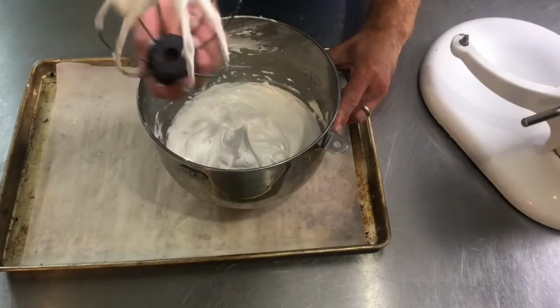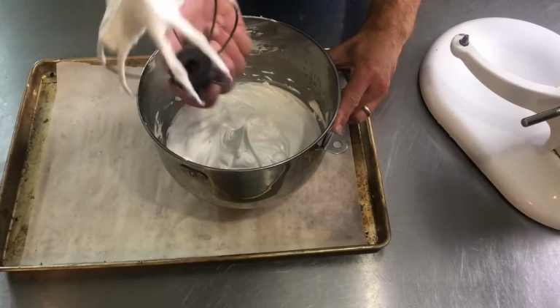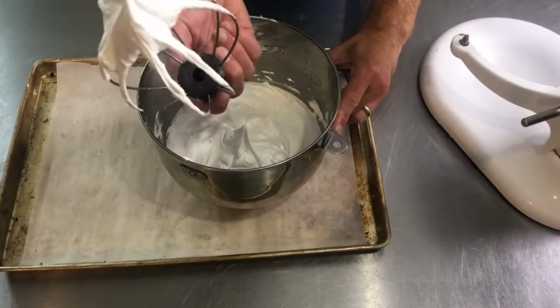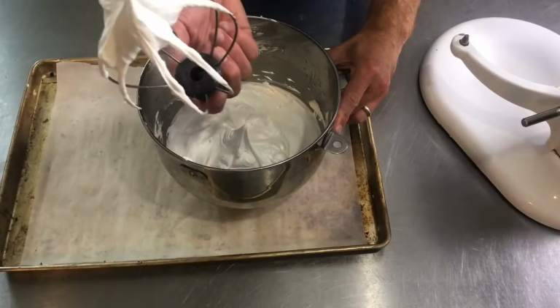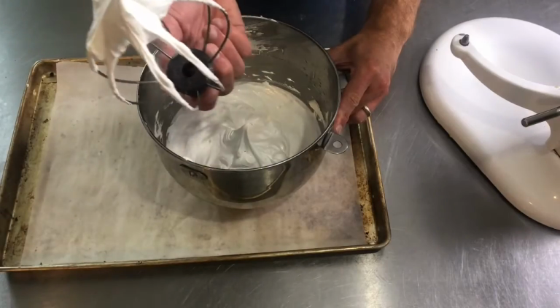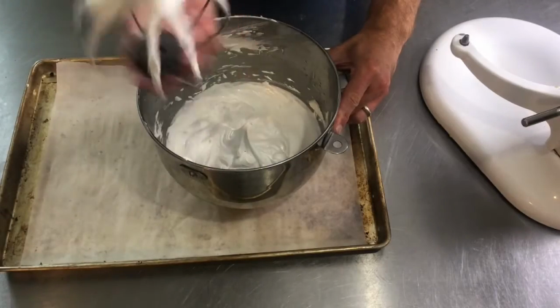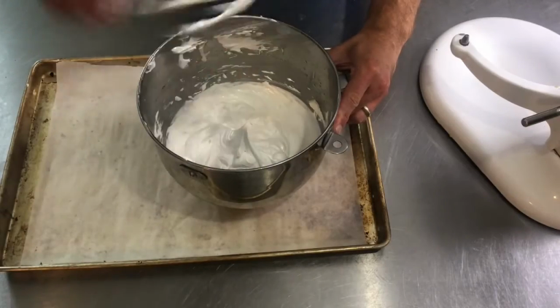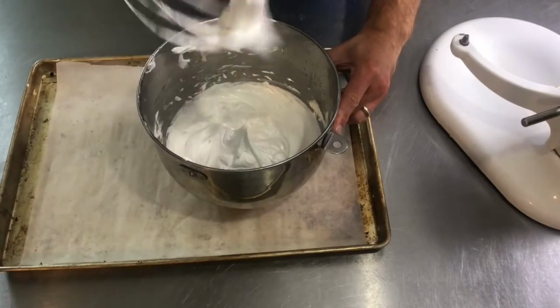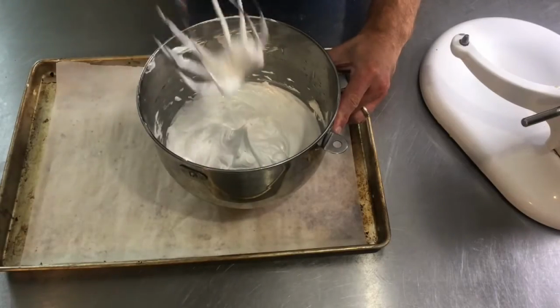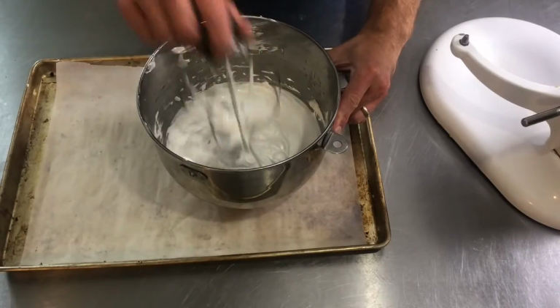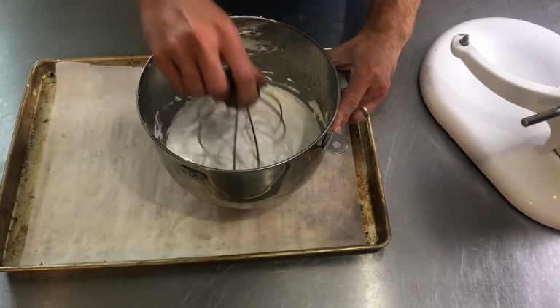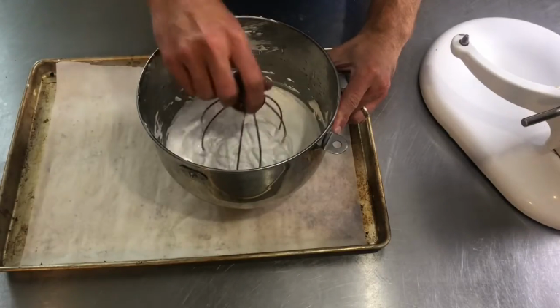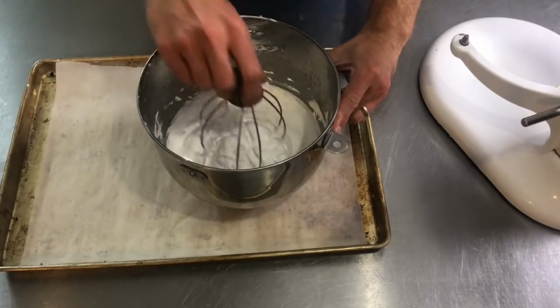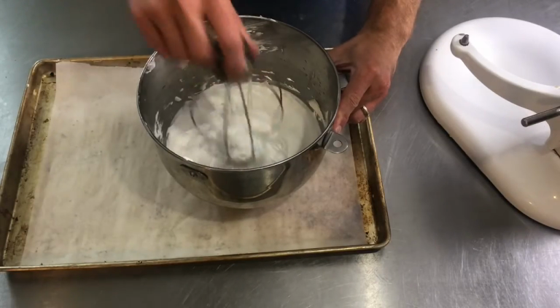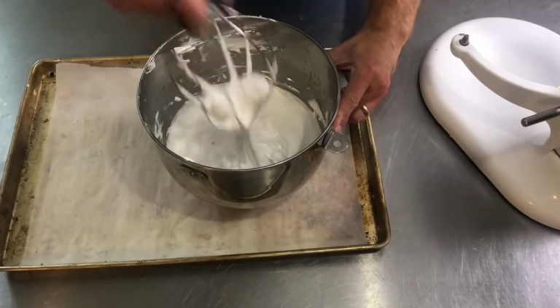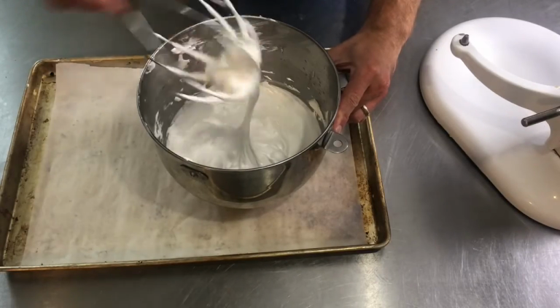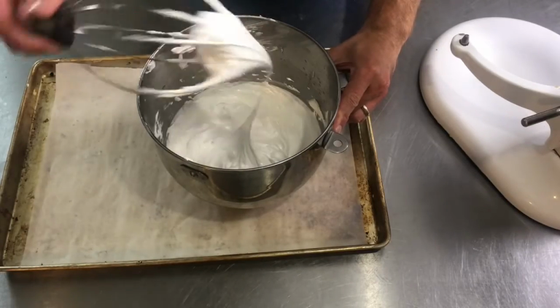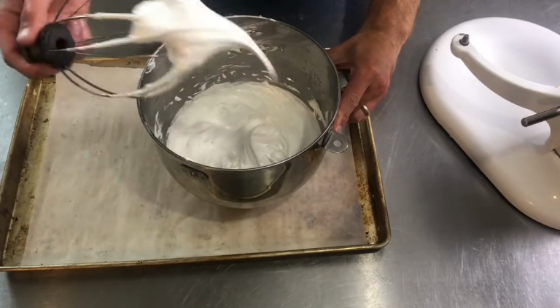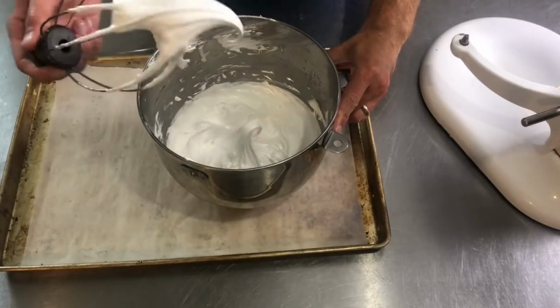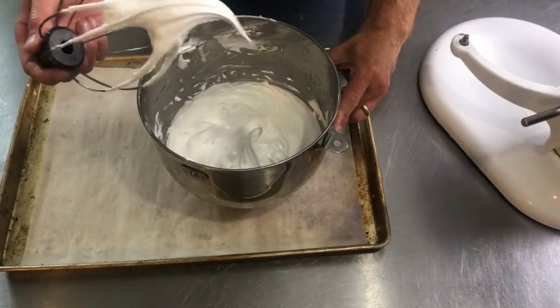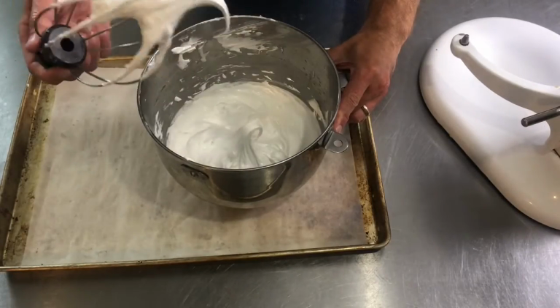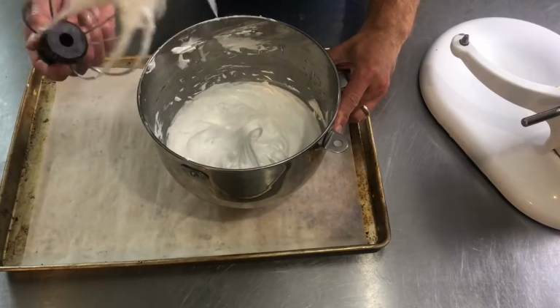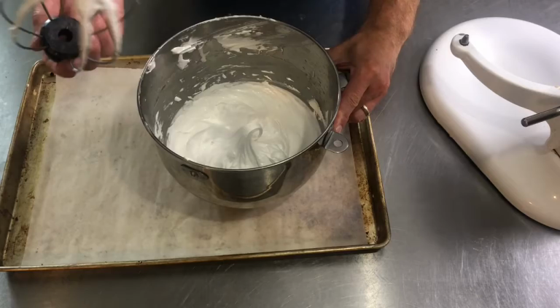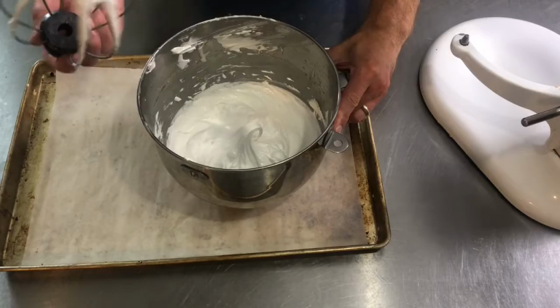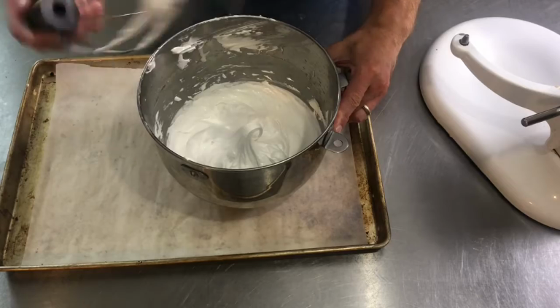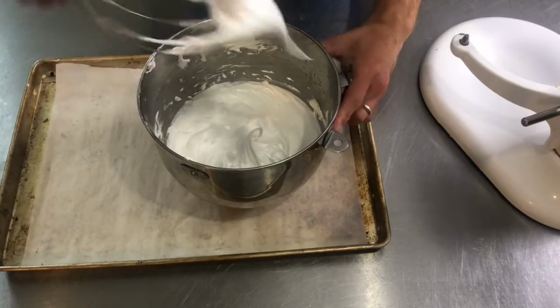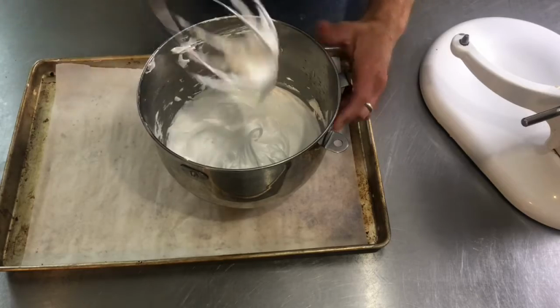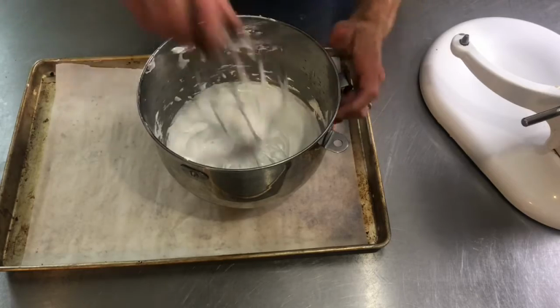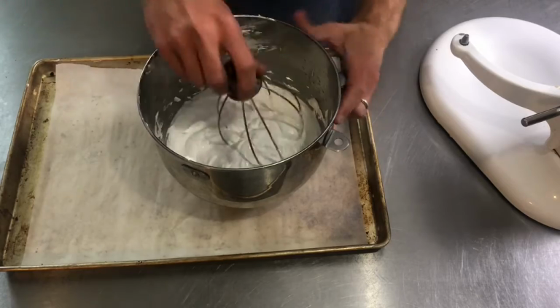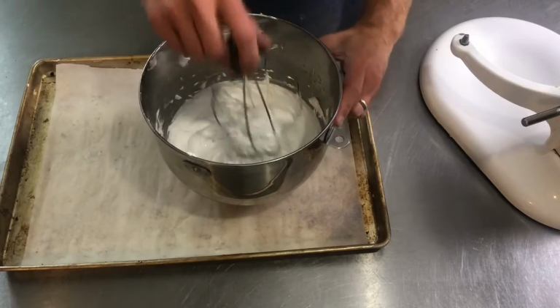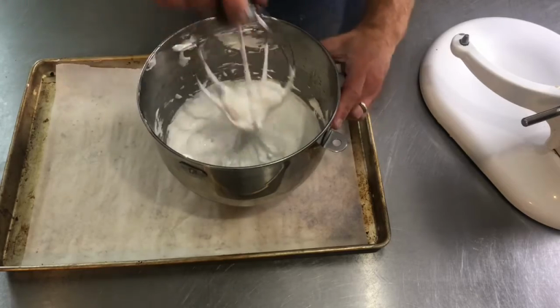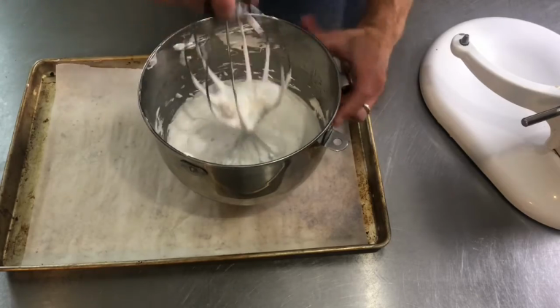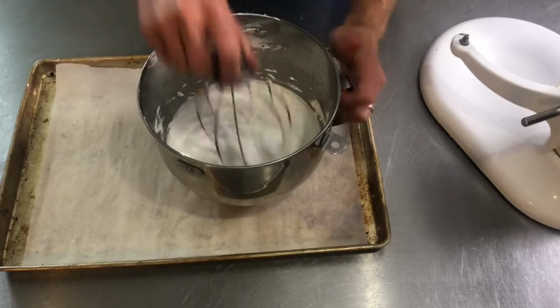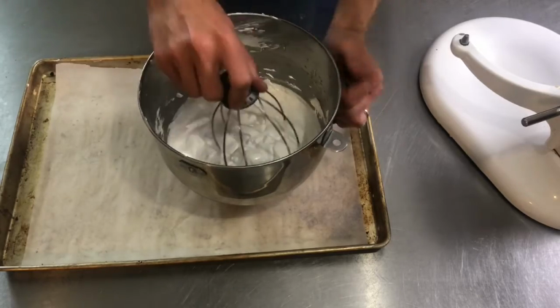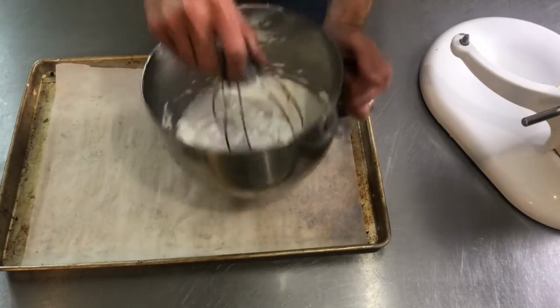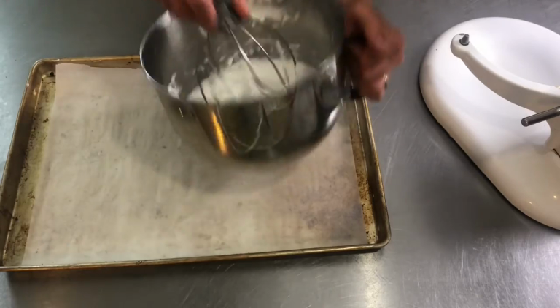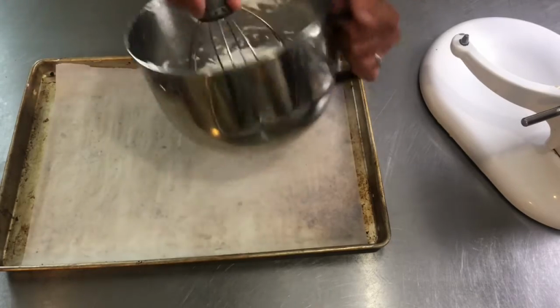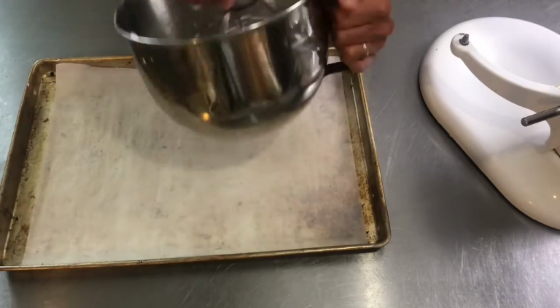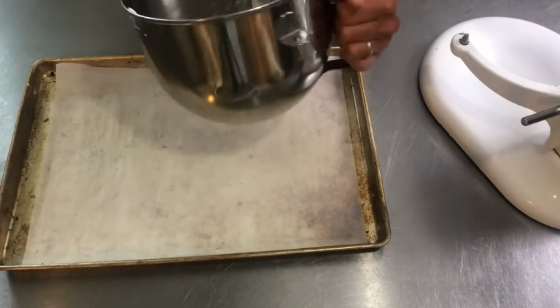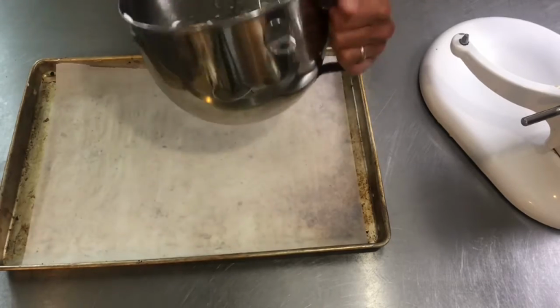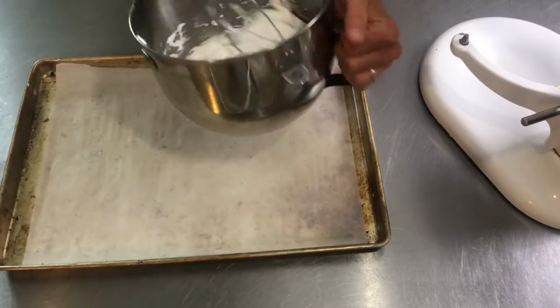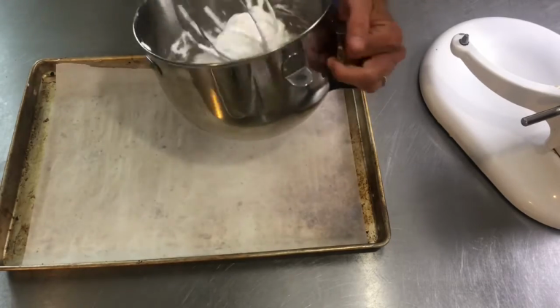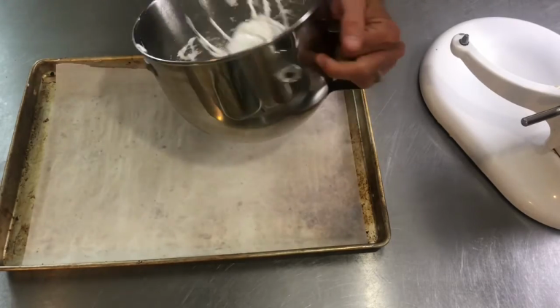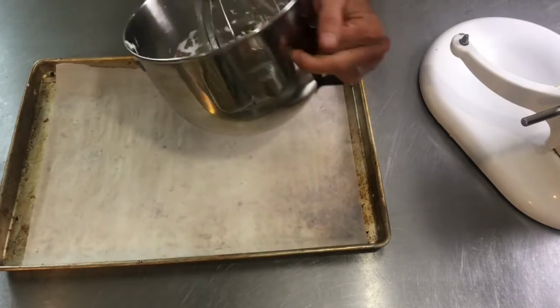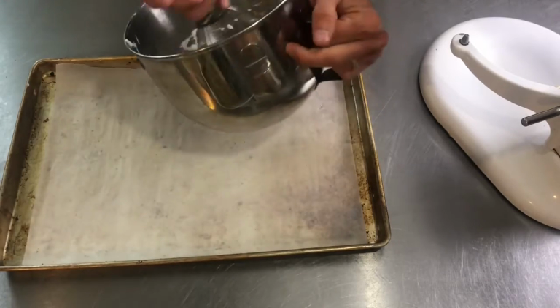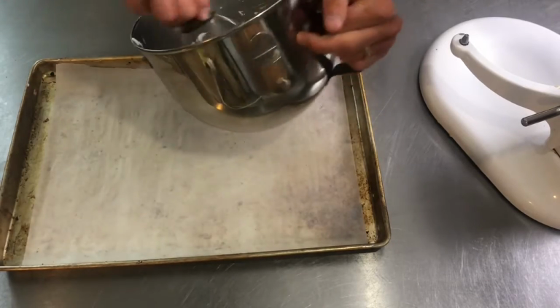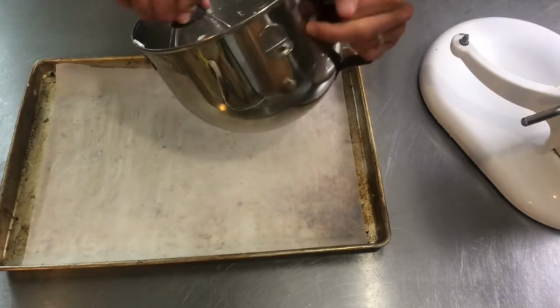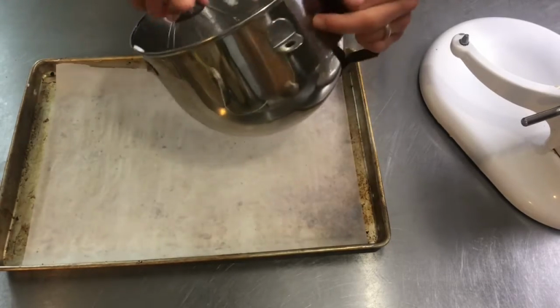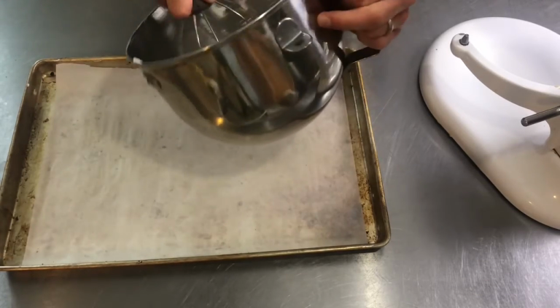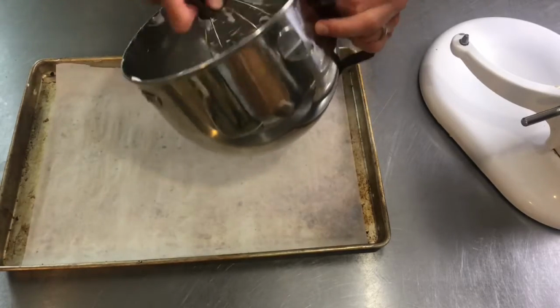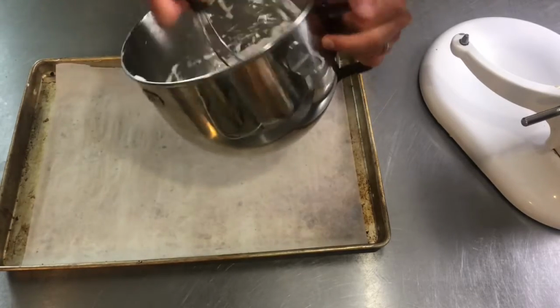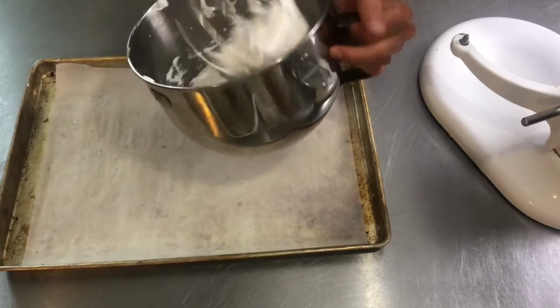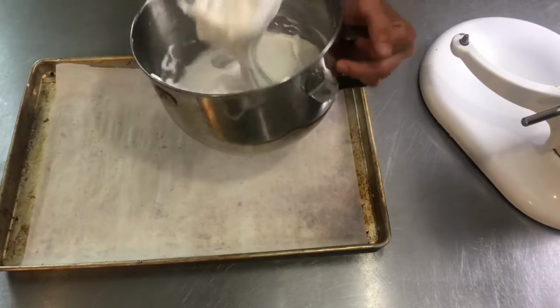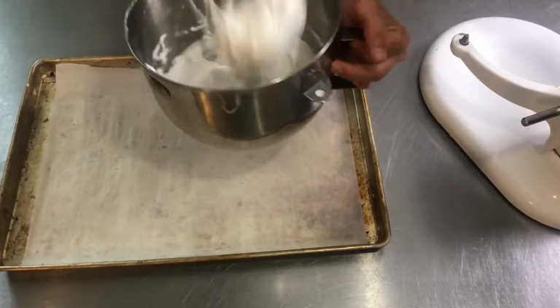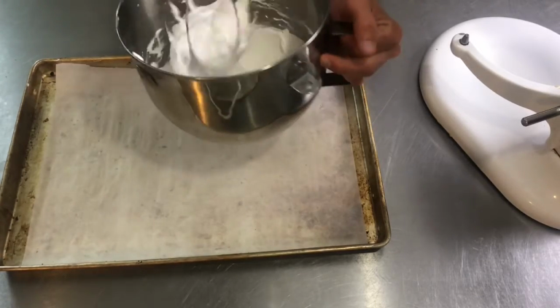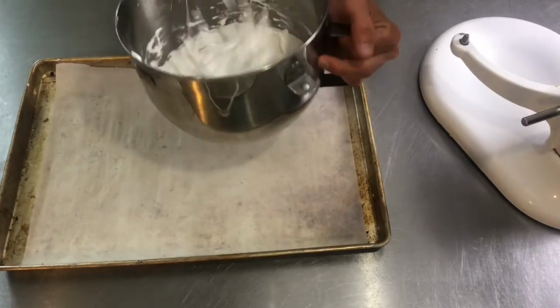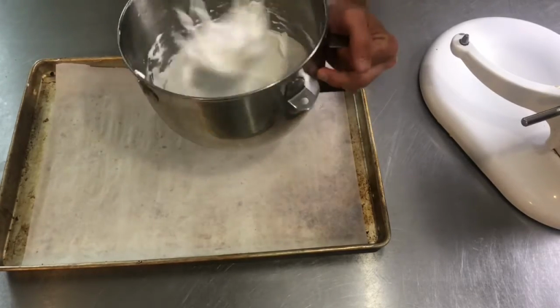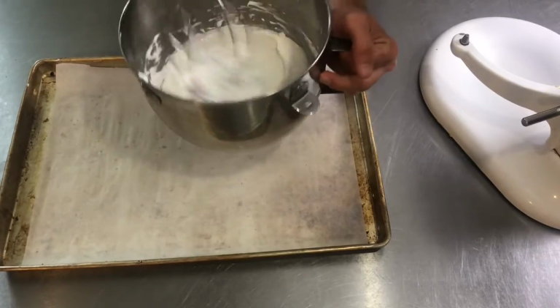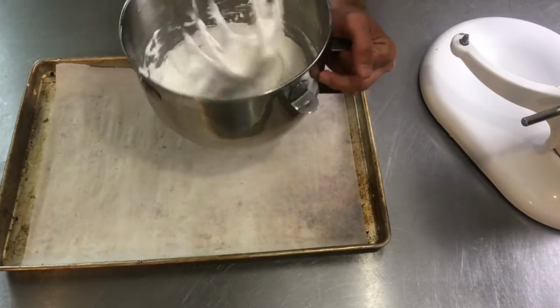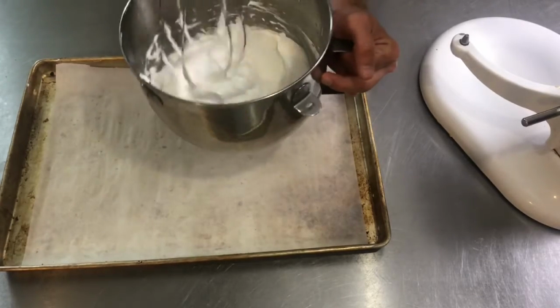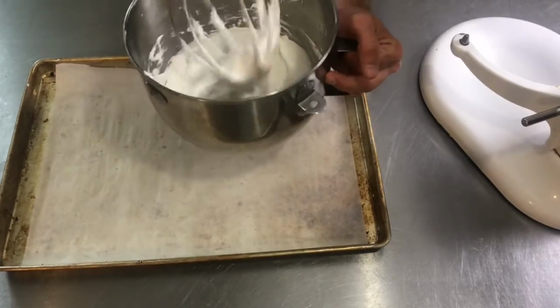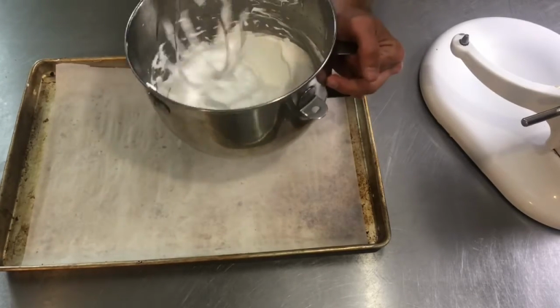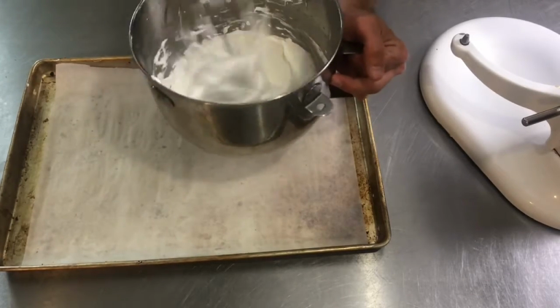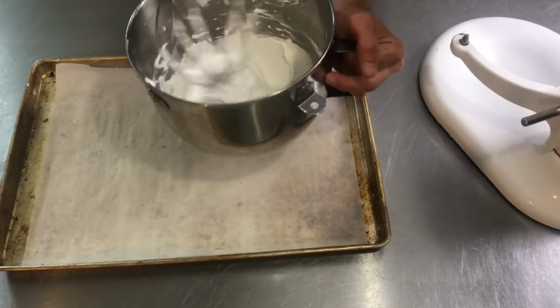I have stiff peaks. I did add about a teaspoon of vanilla extract and a pinch of salt.